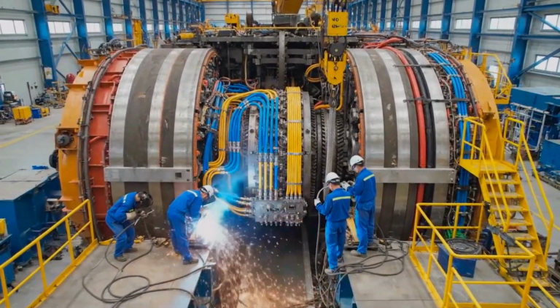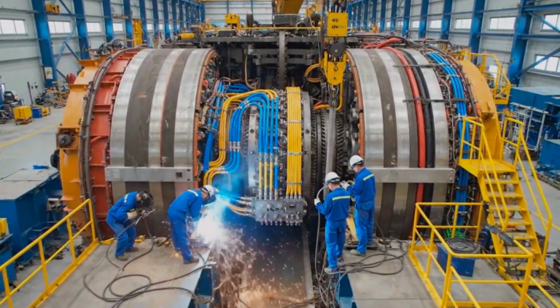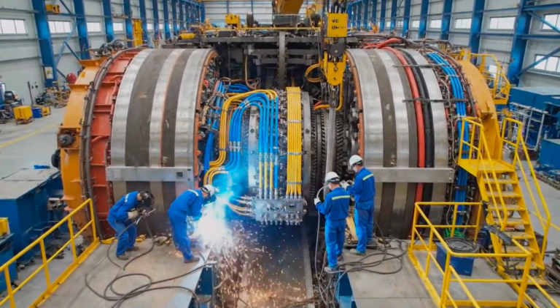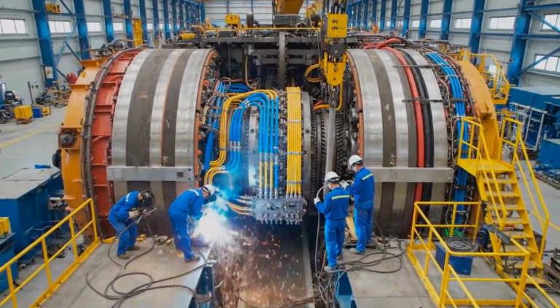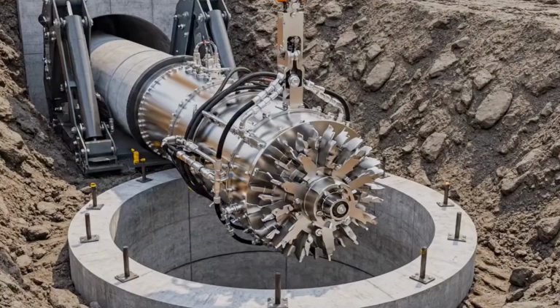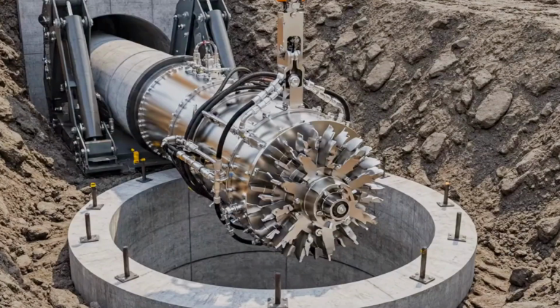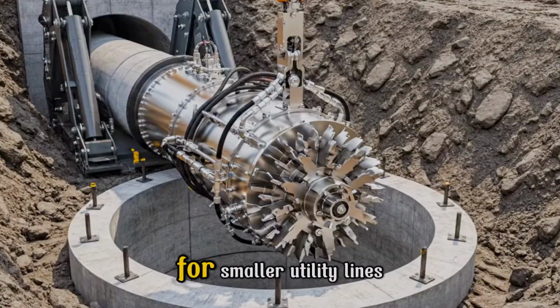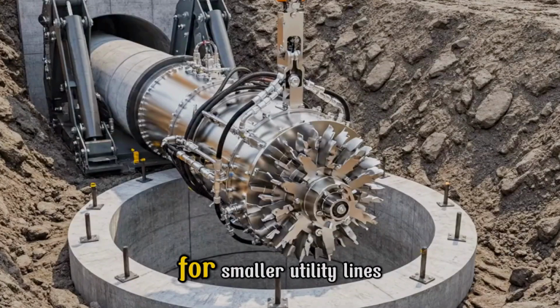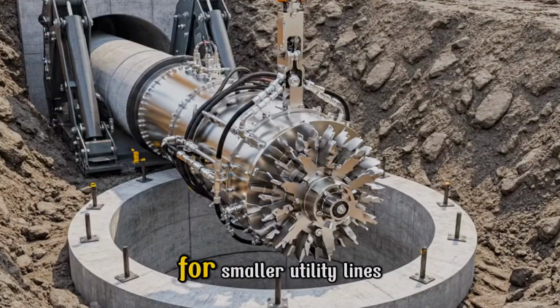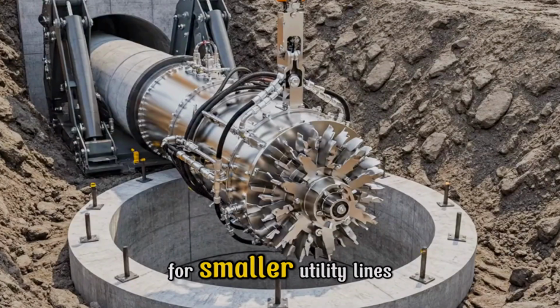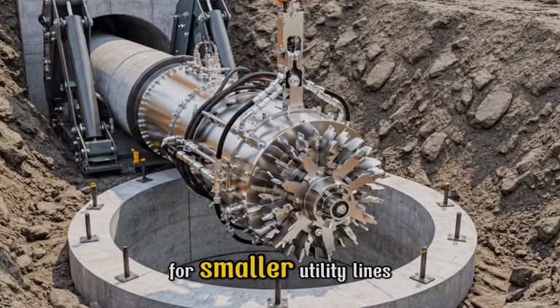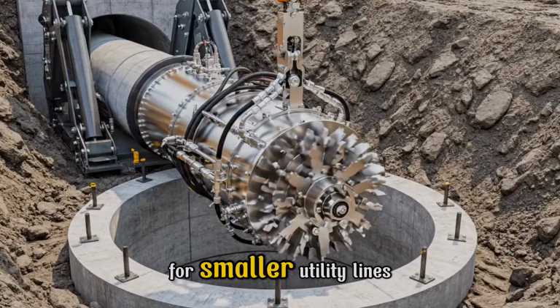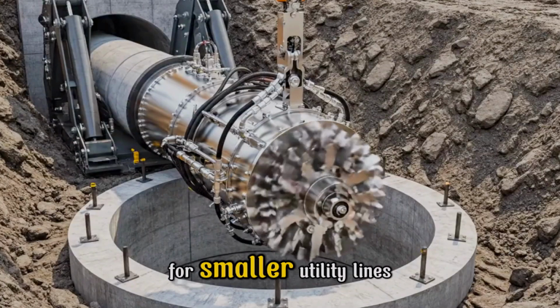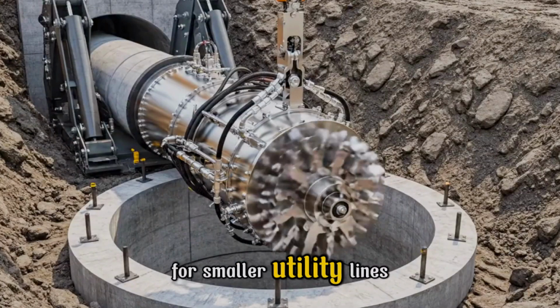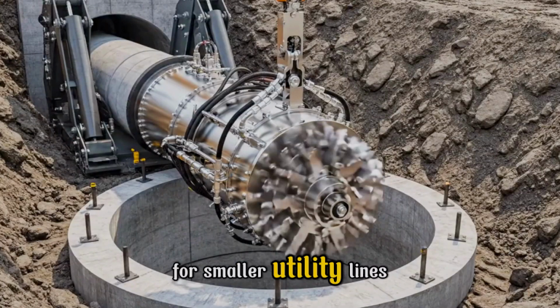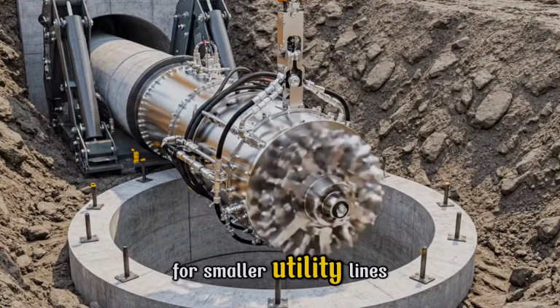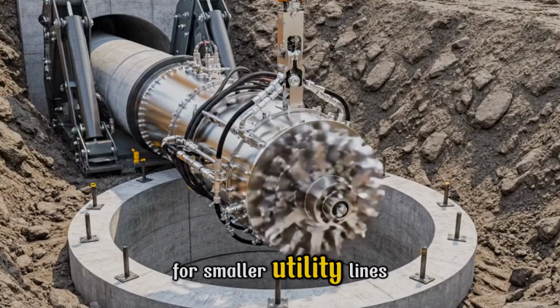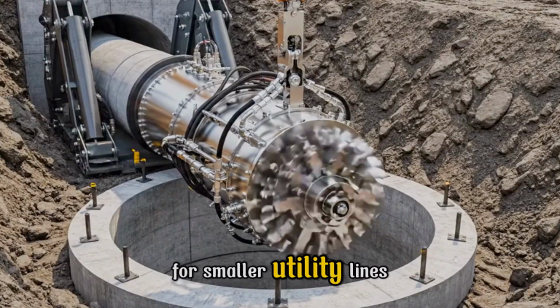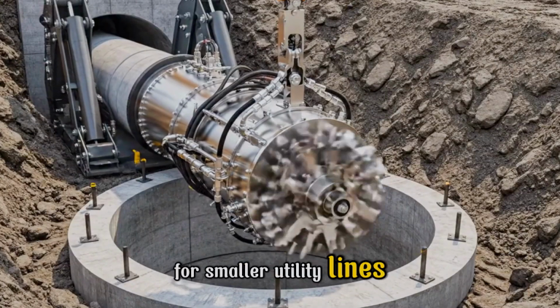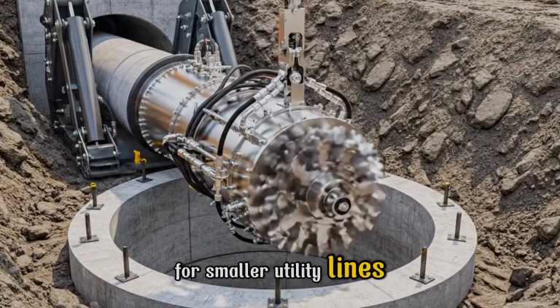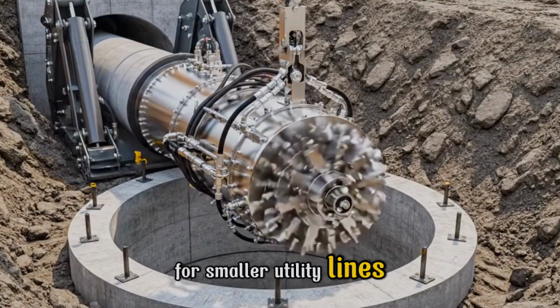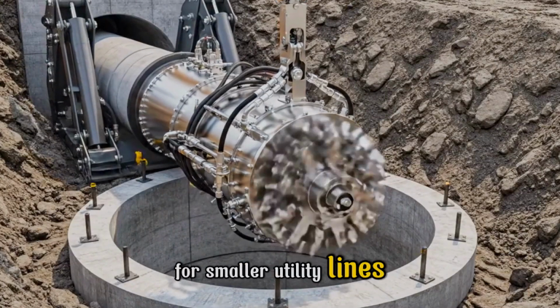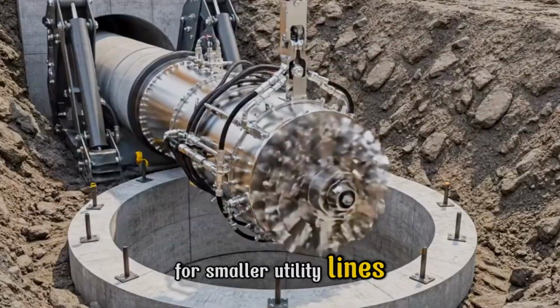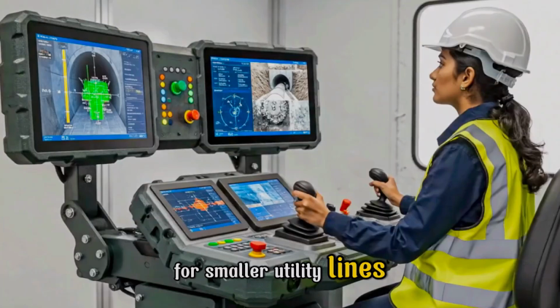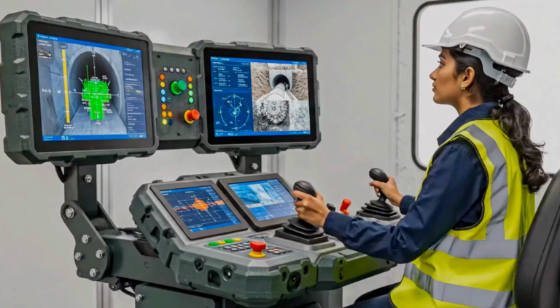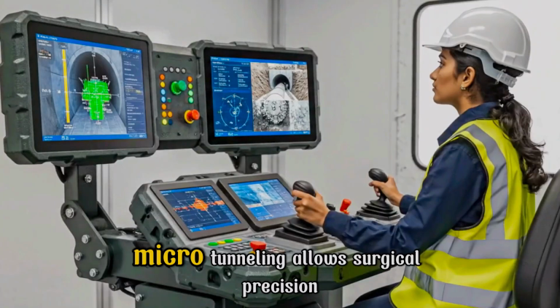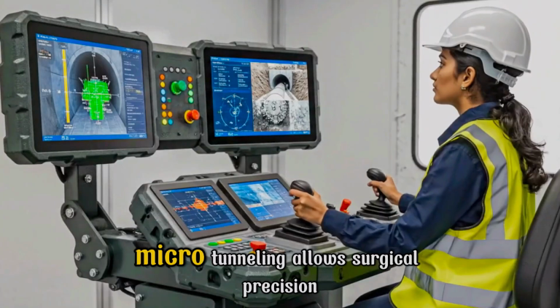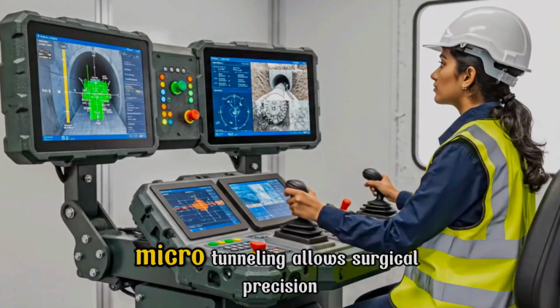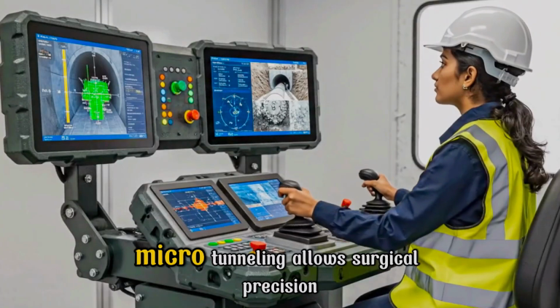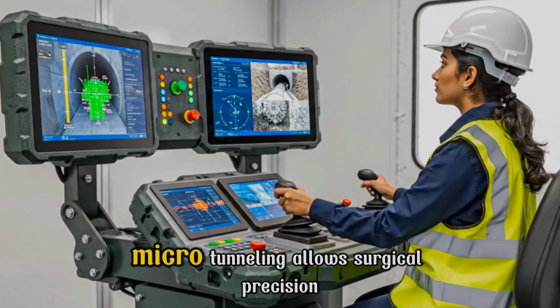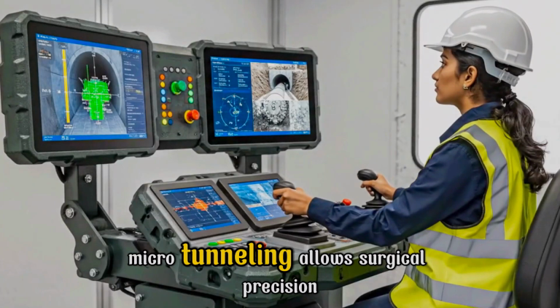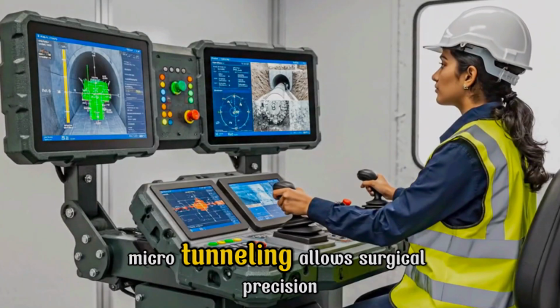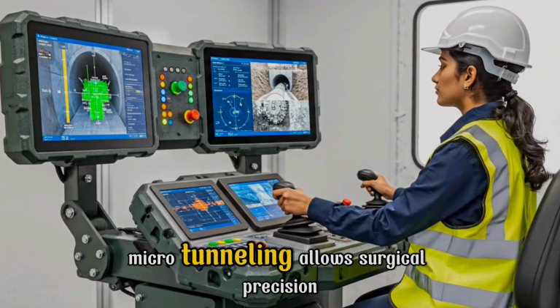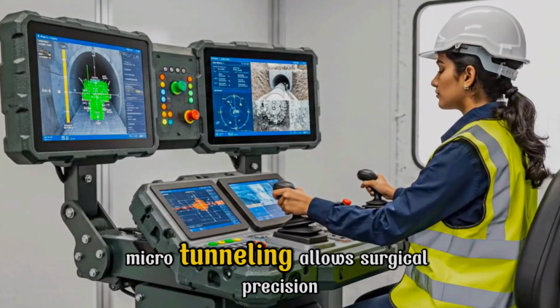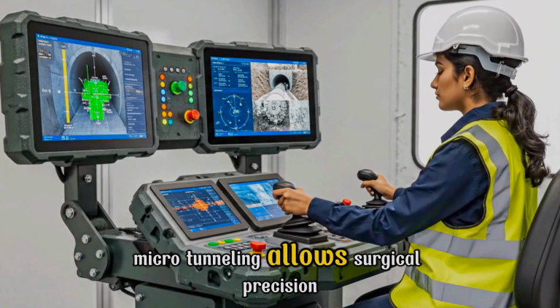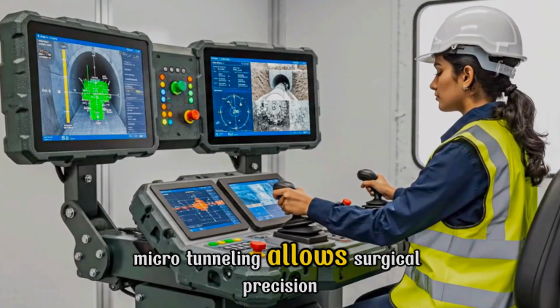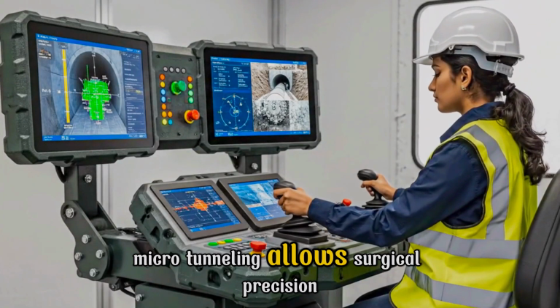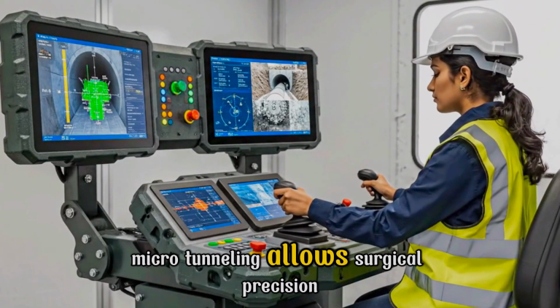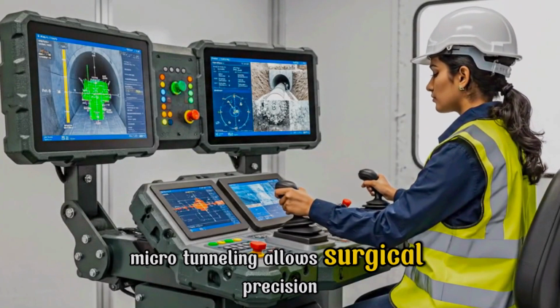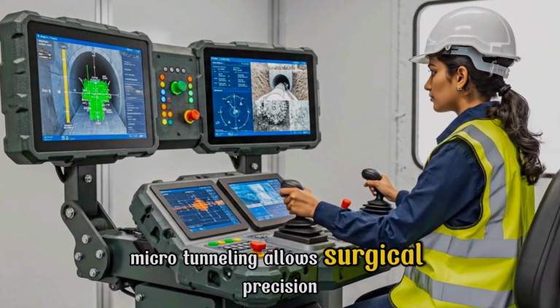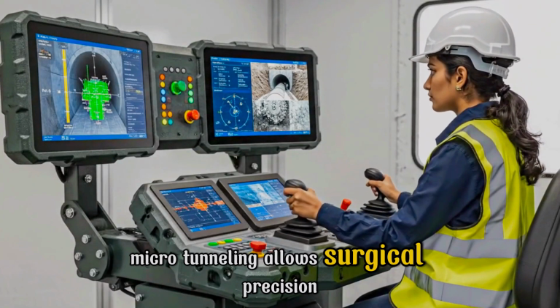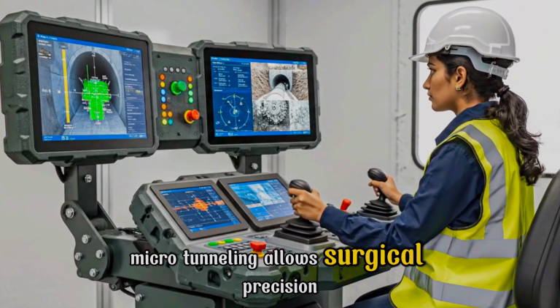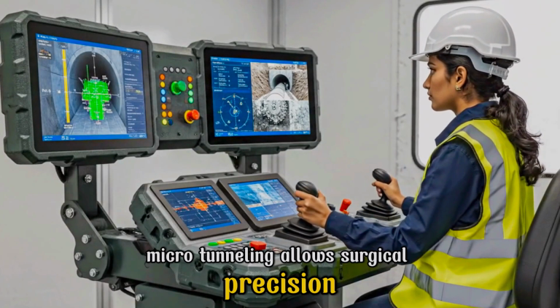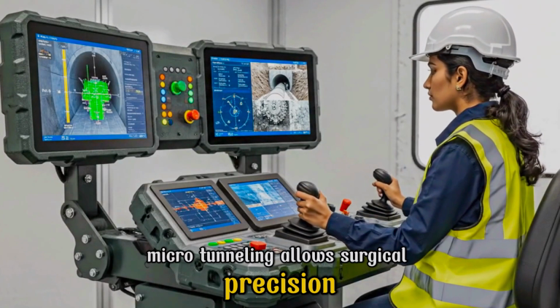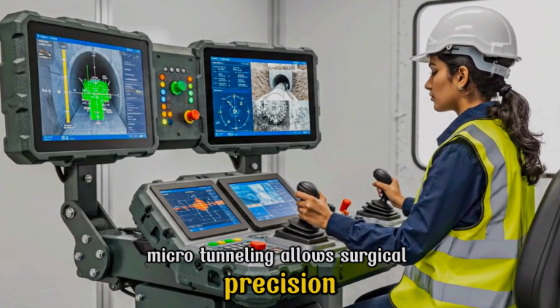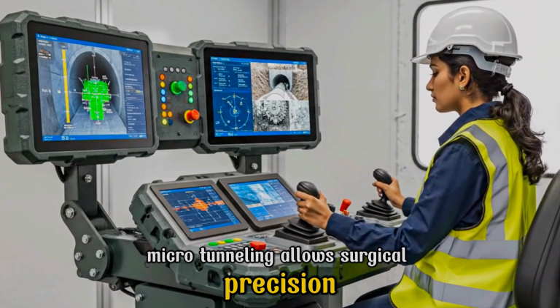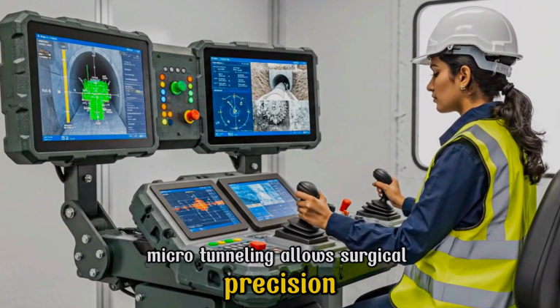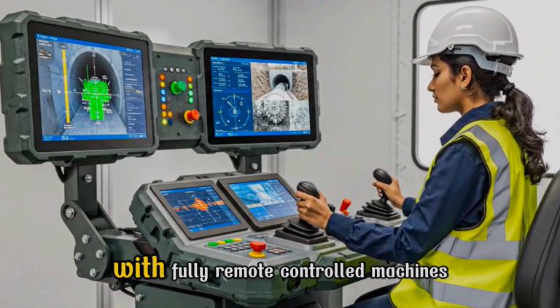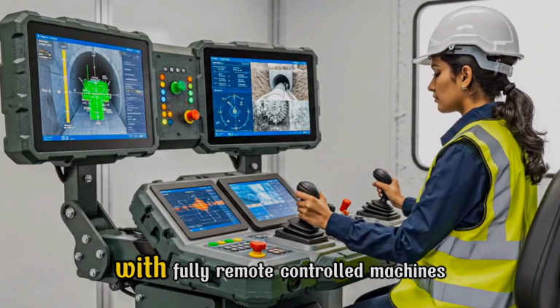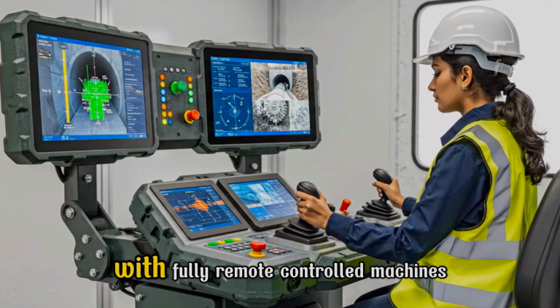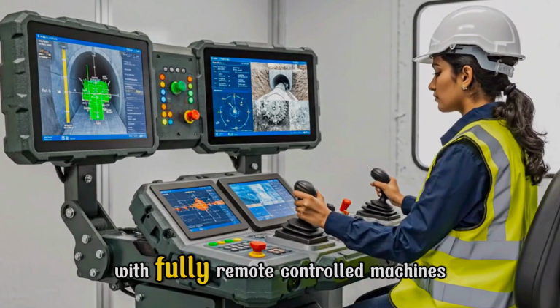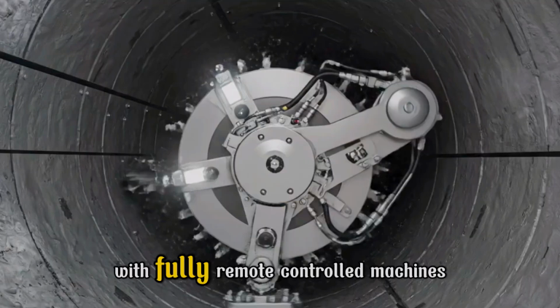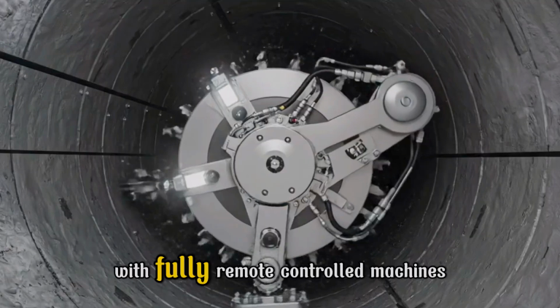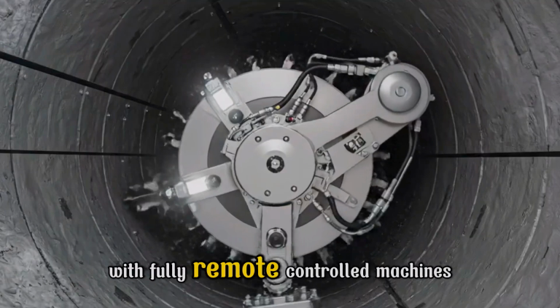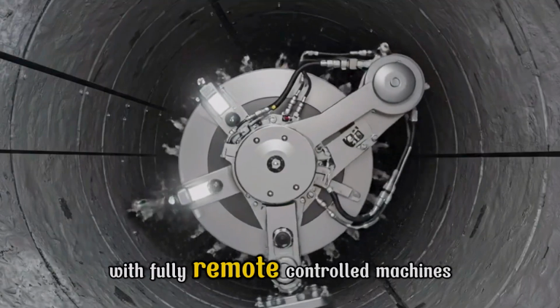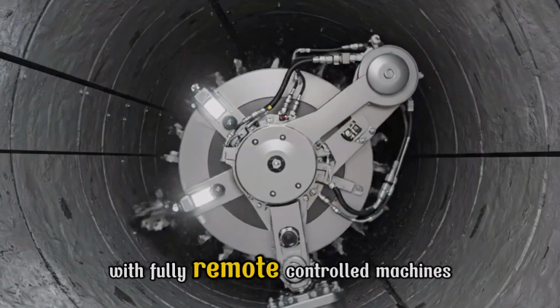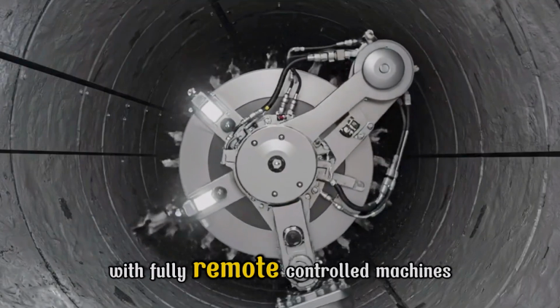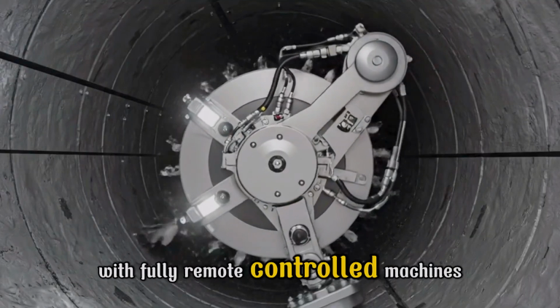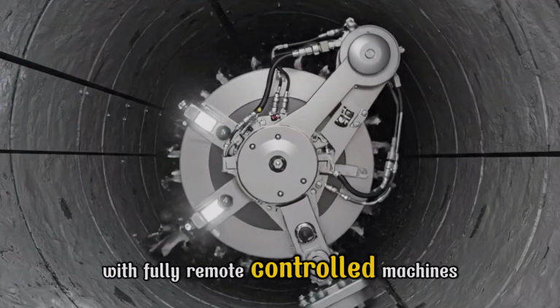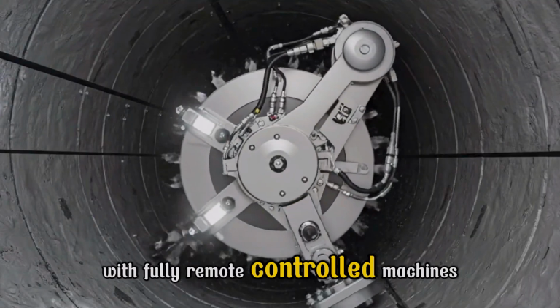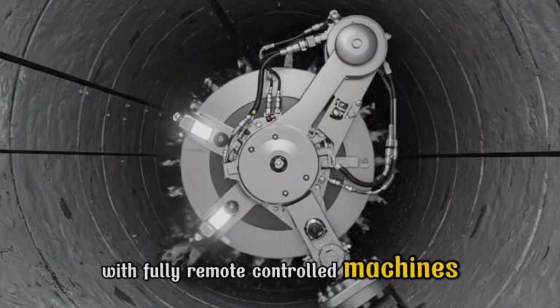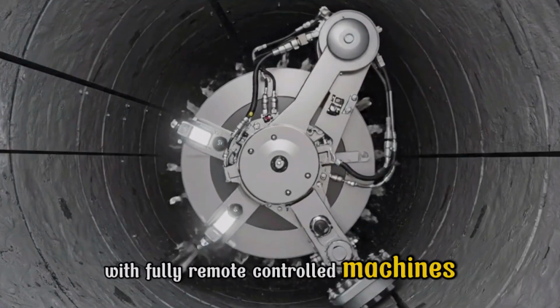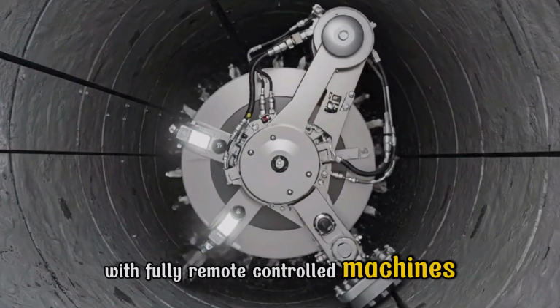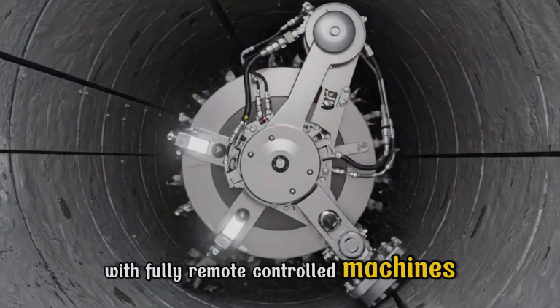For smaller utility lines, microtunneling allows surgical precision with fully remote-controlled machines.